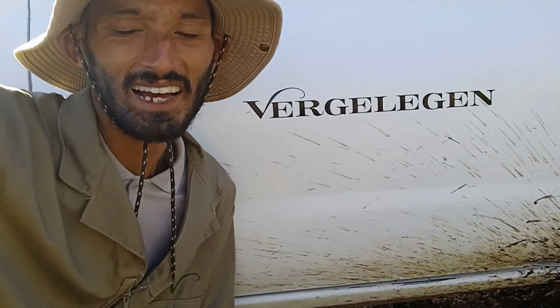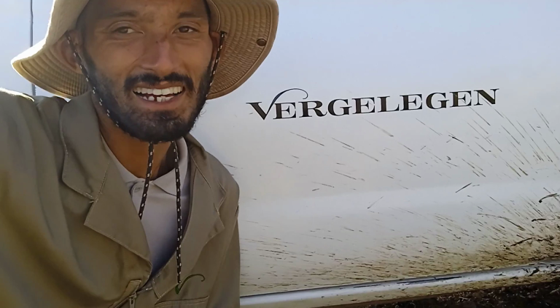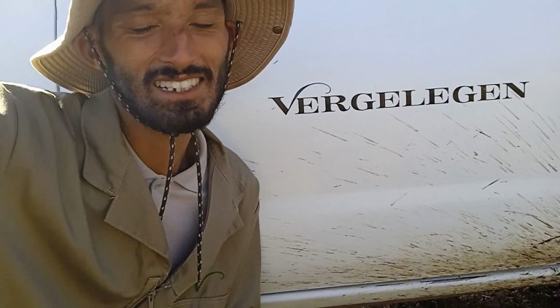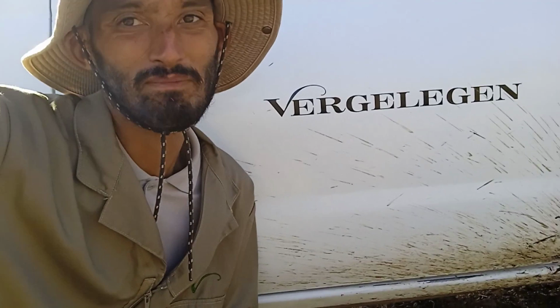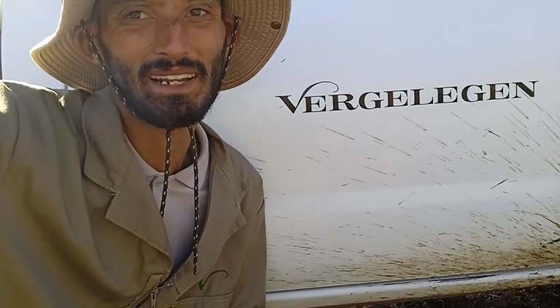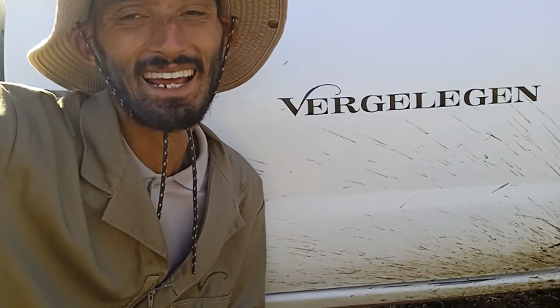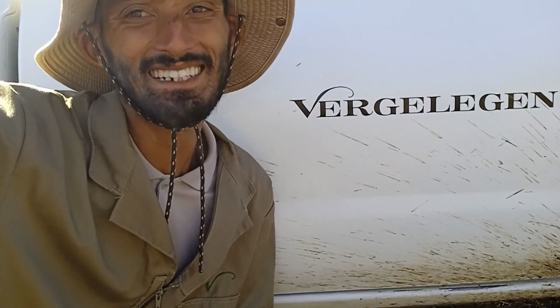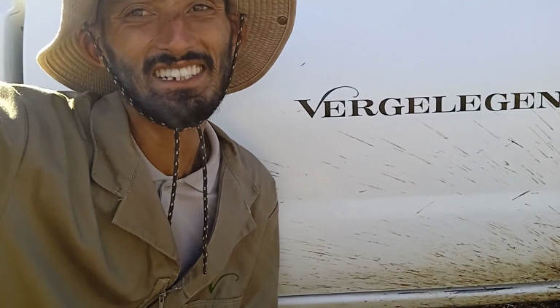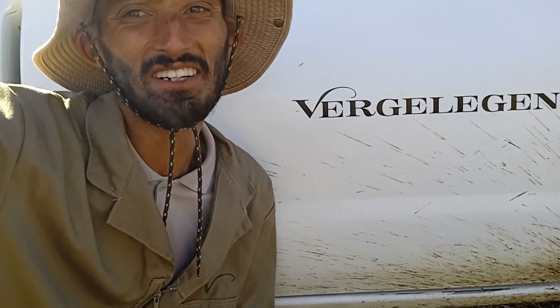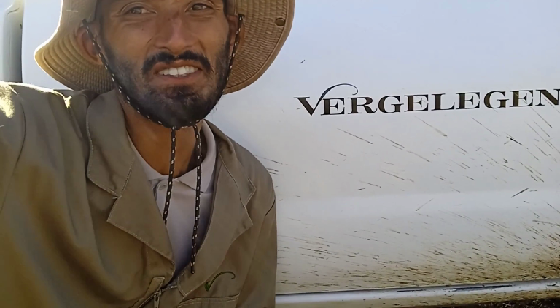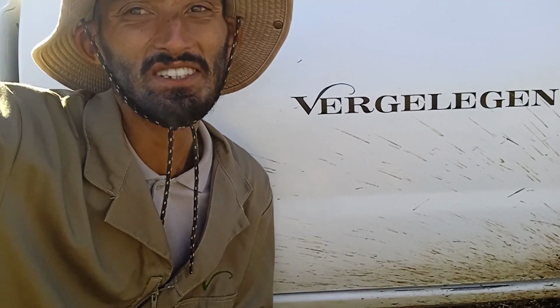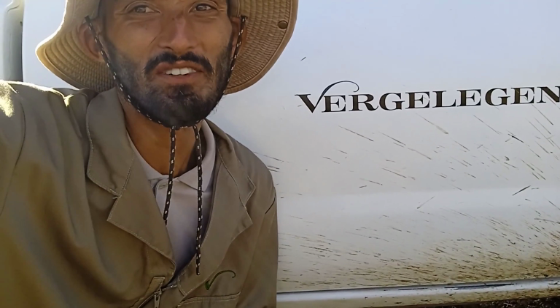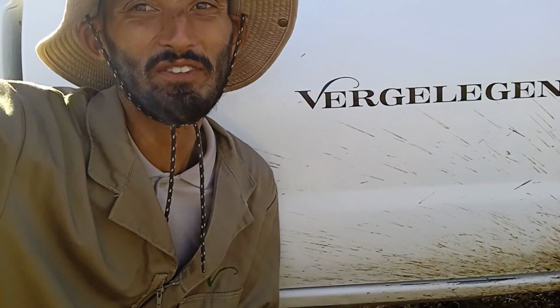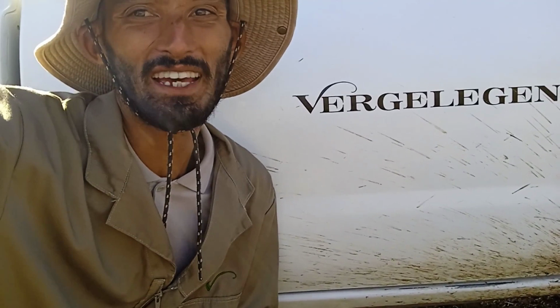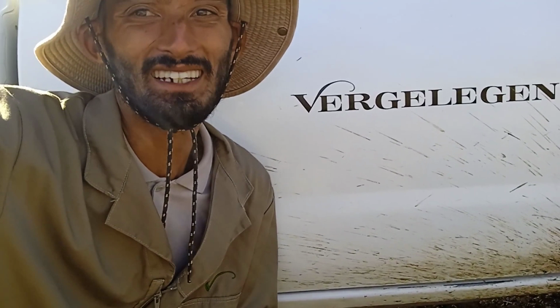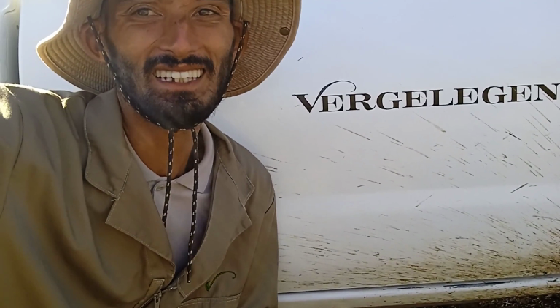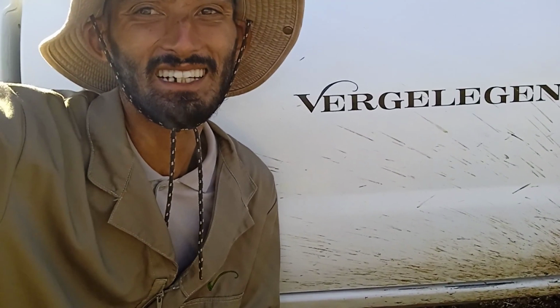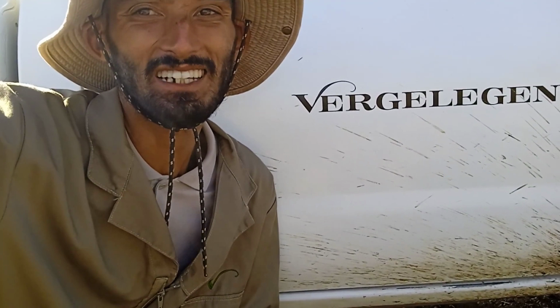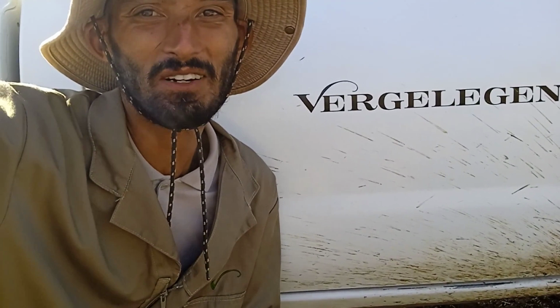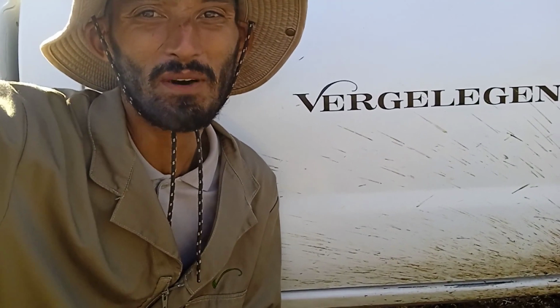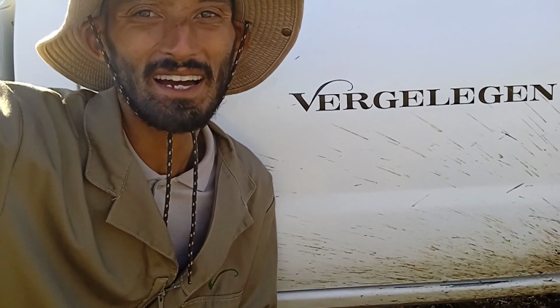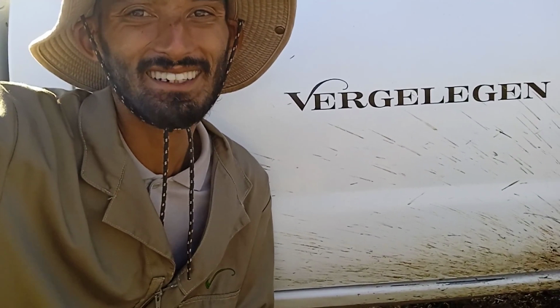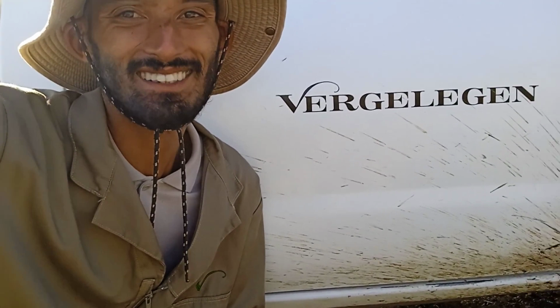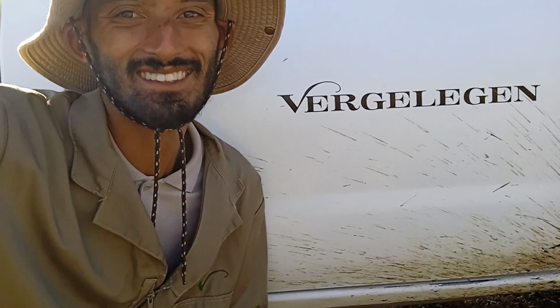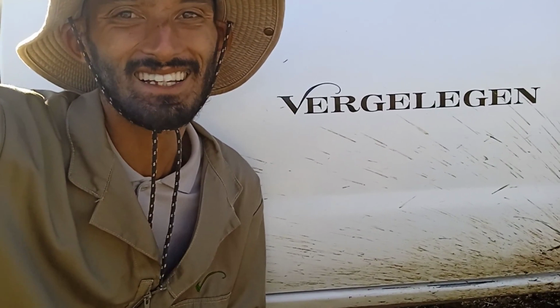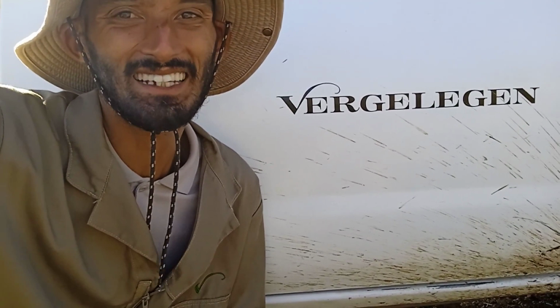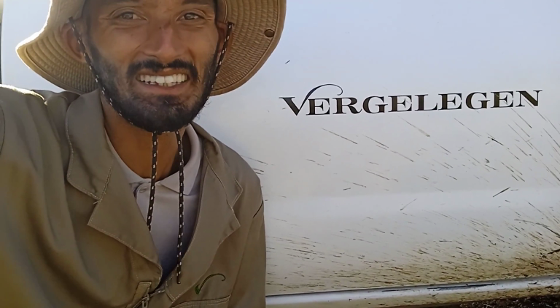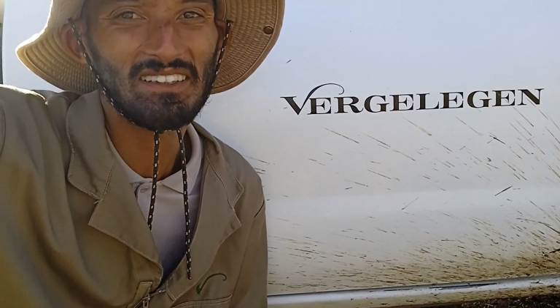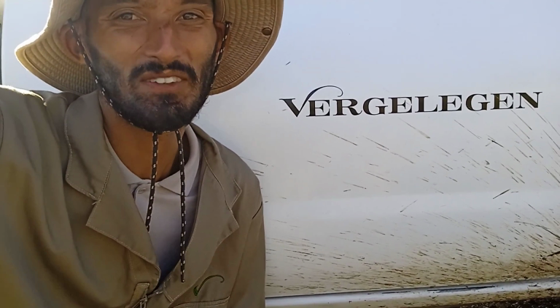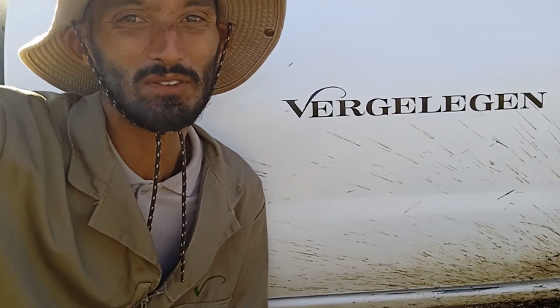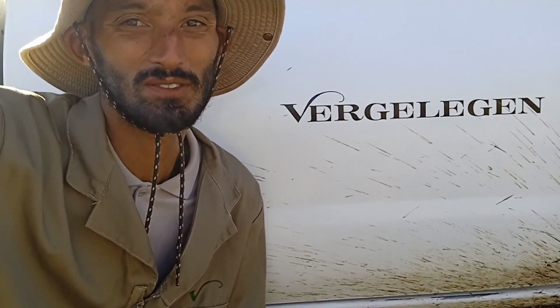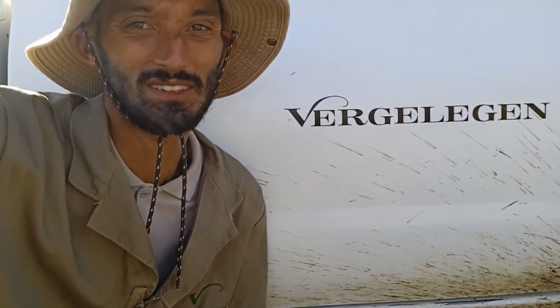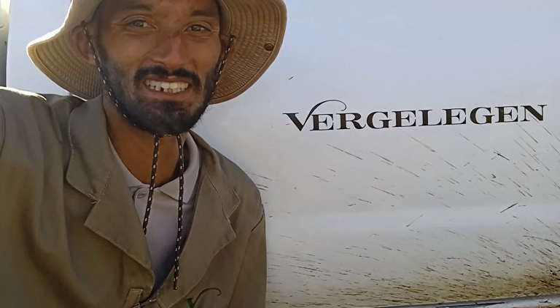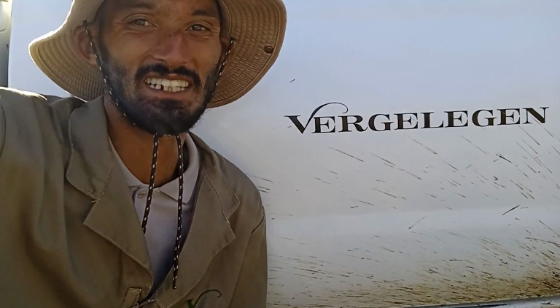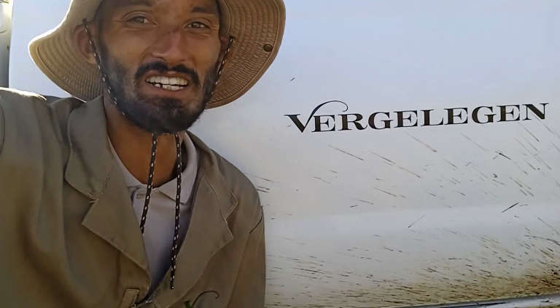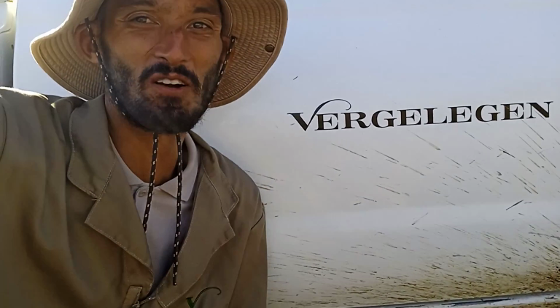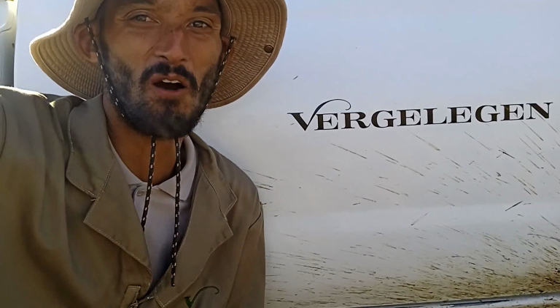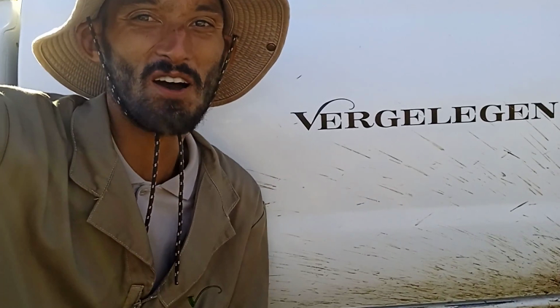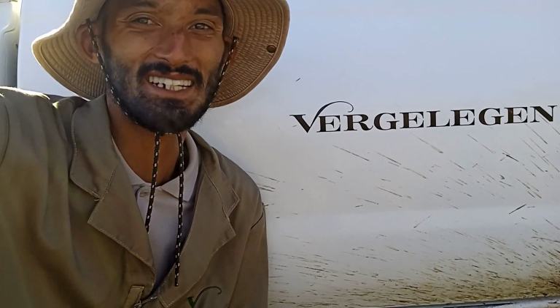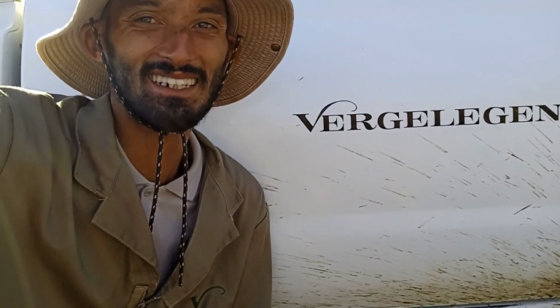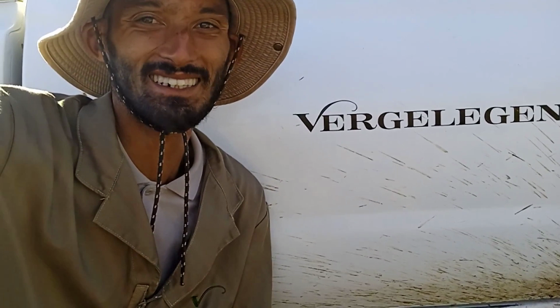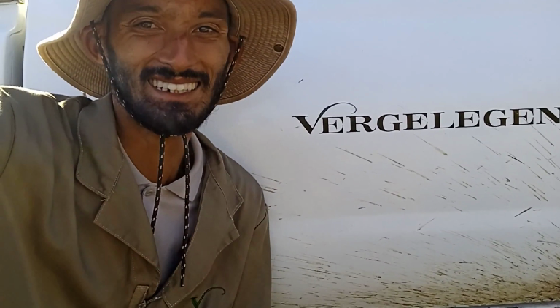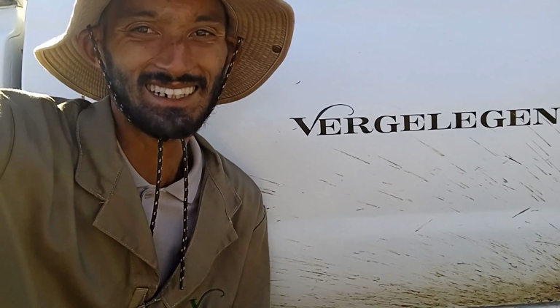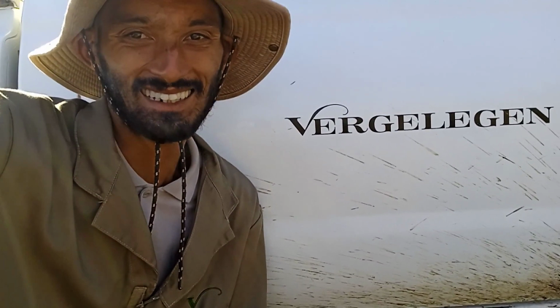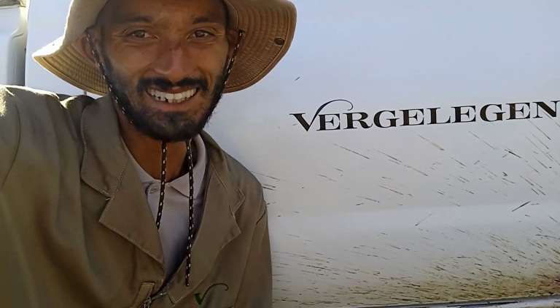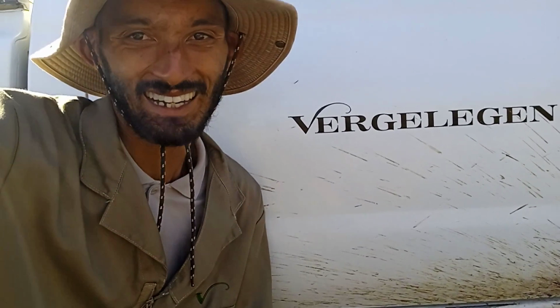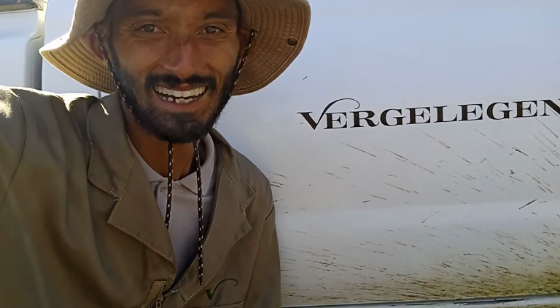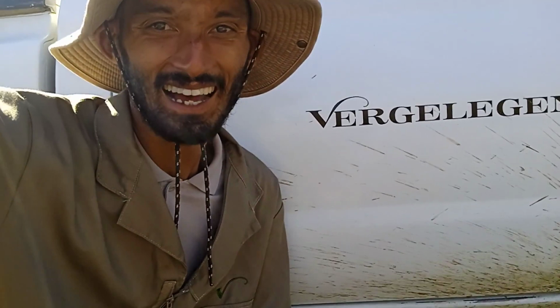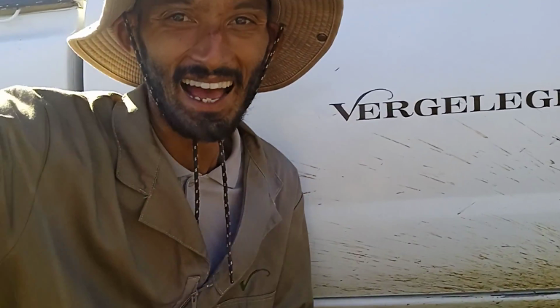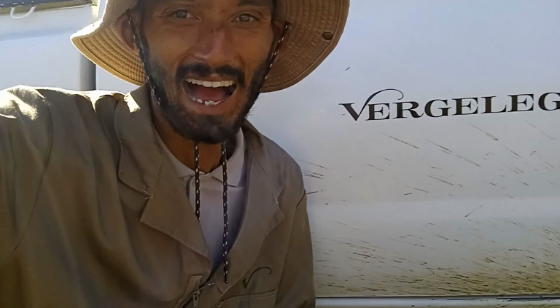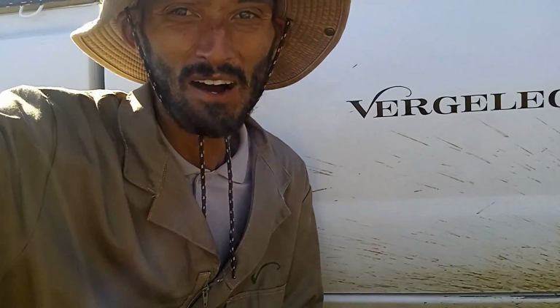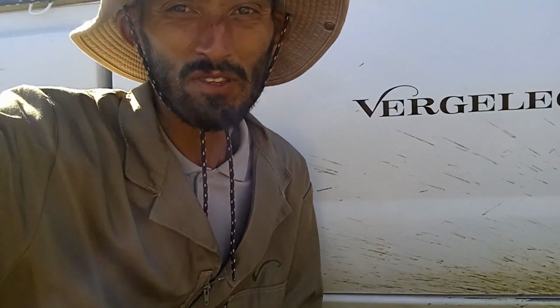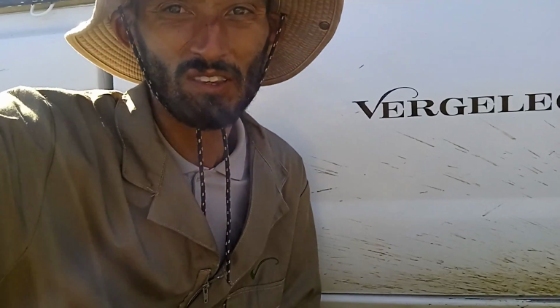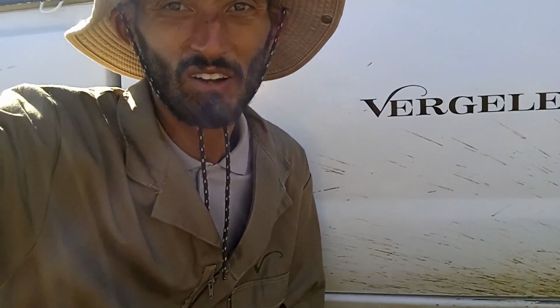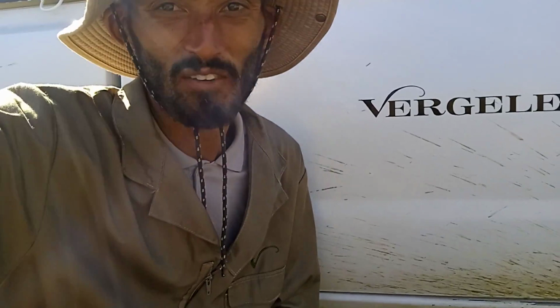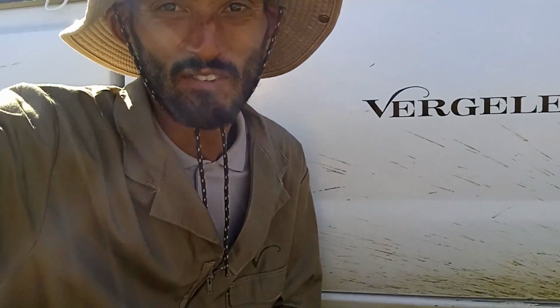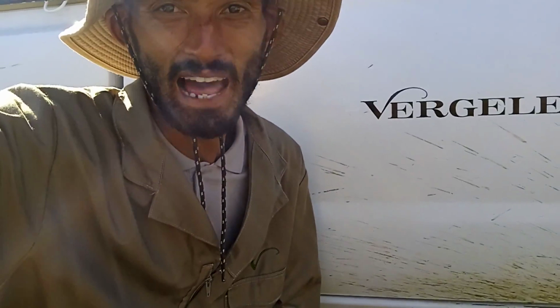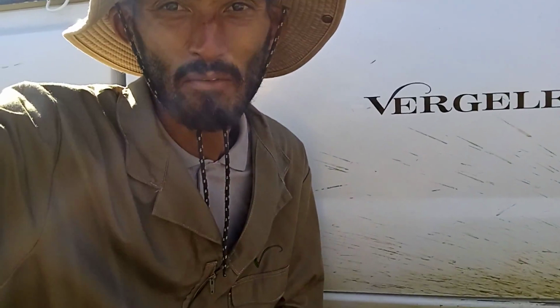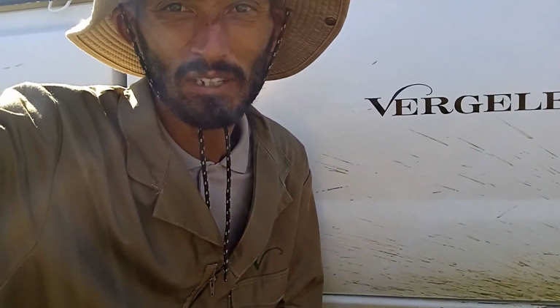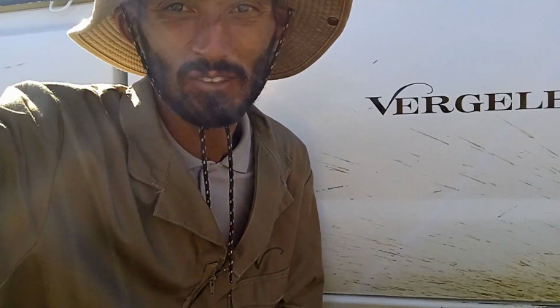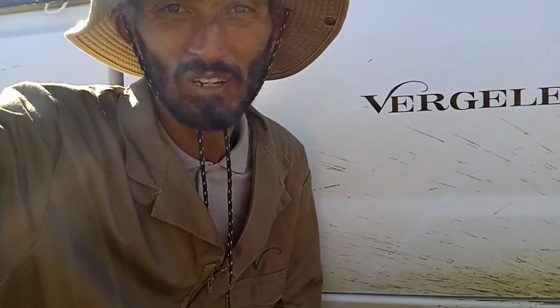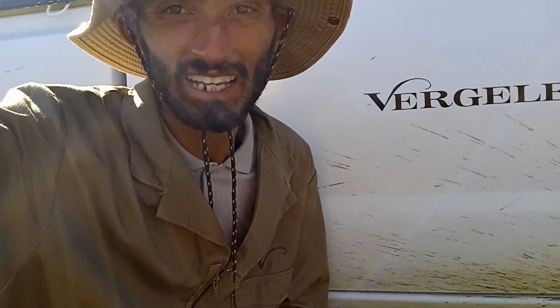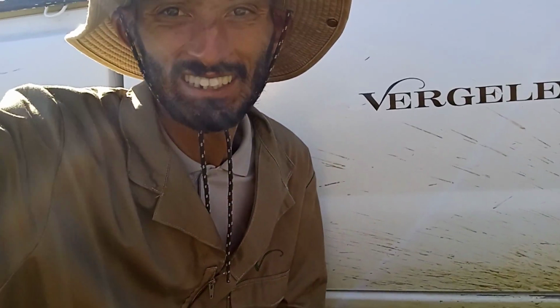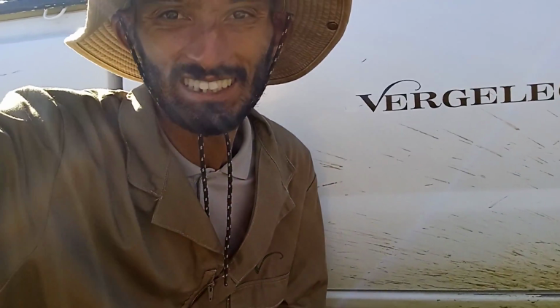Hi, it's Bradley Joseph, senior gardener at Vegelegen Wine Estate, out on a flower collection.